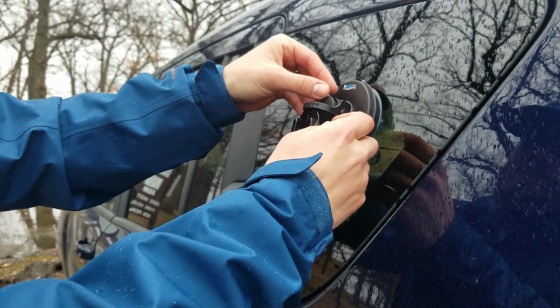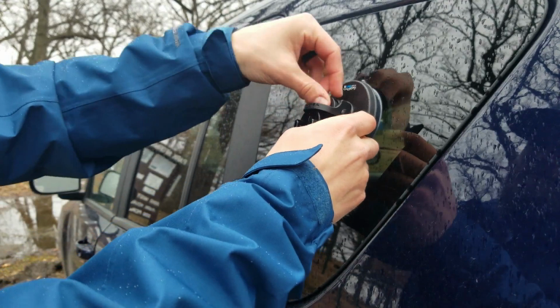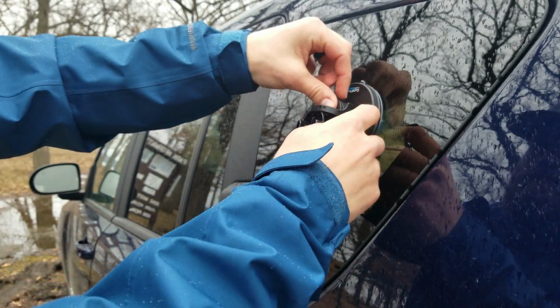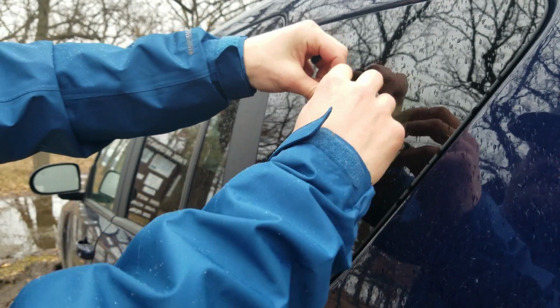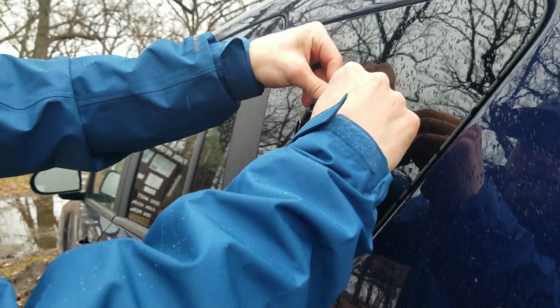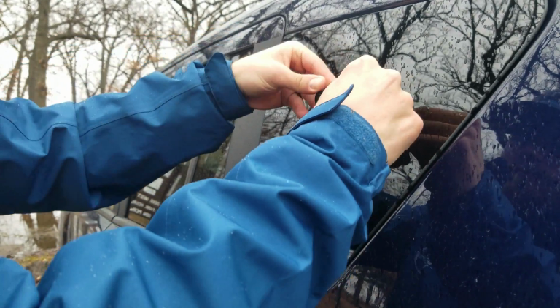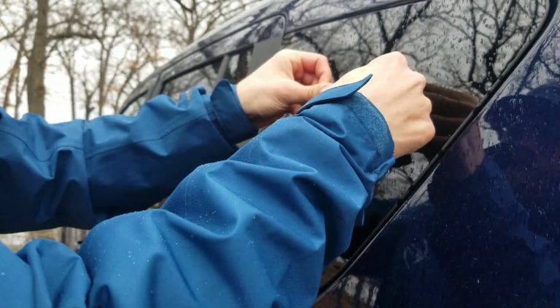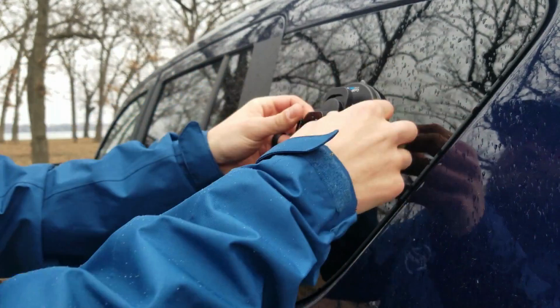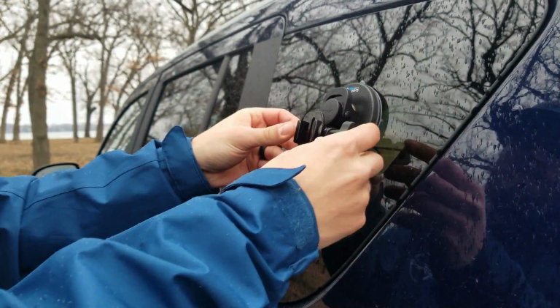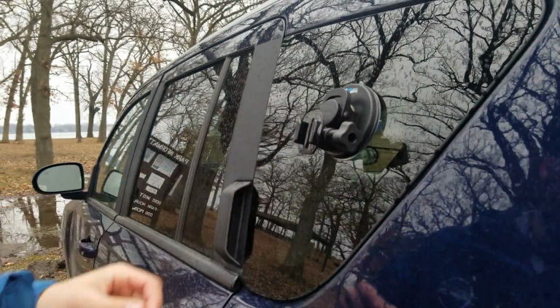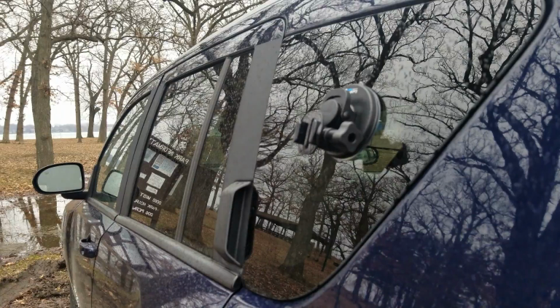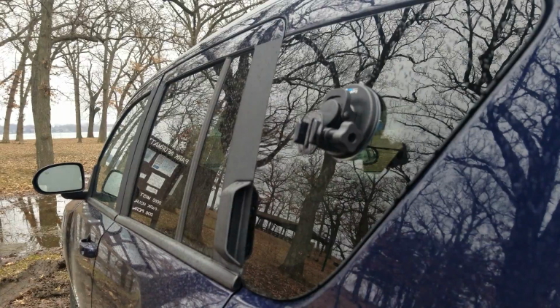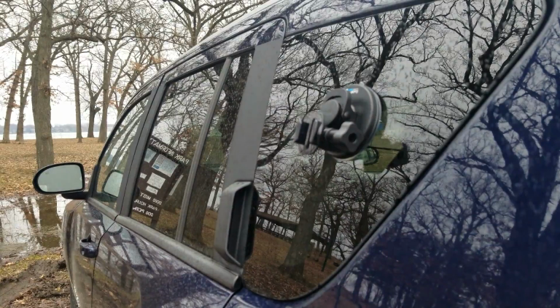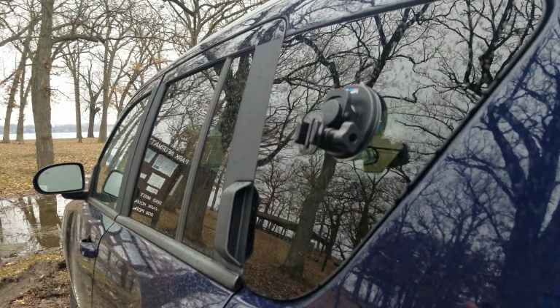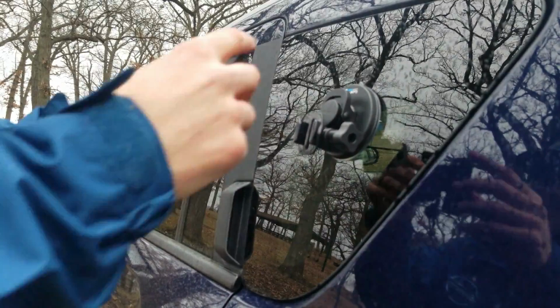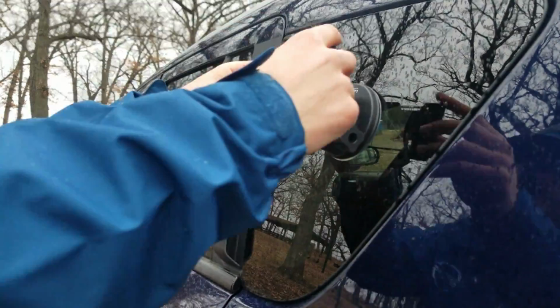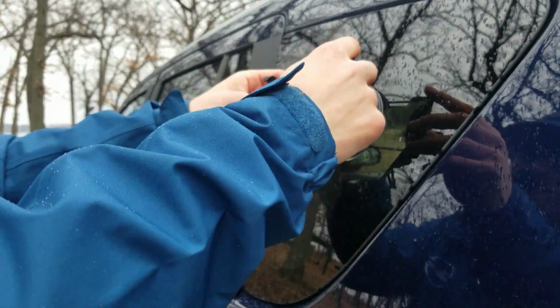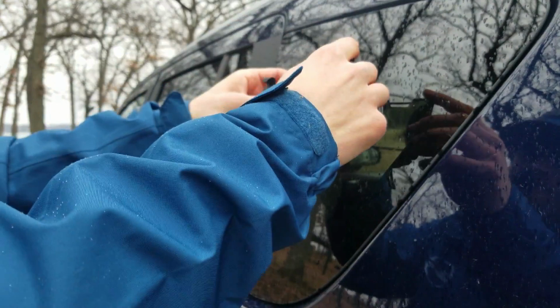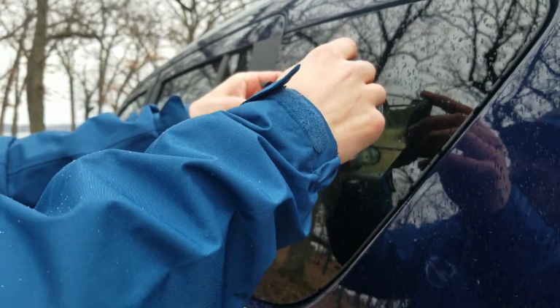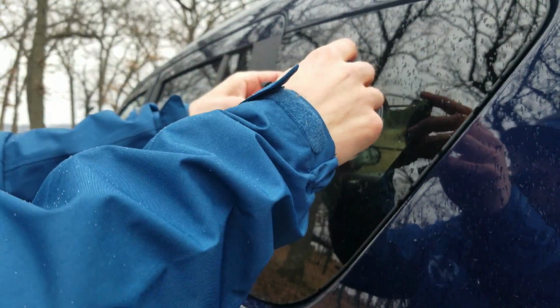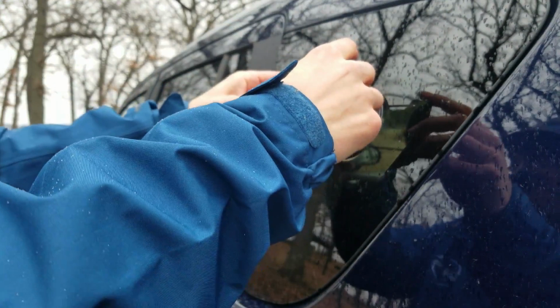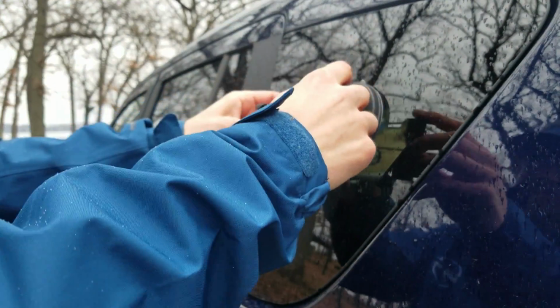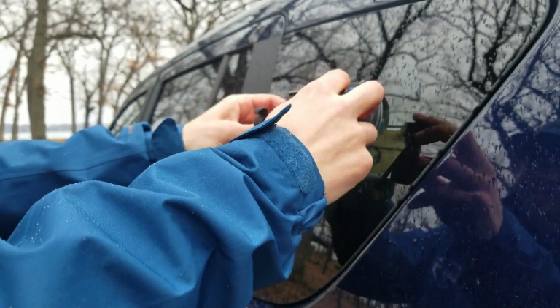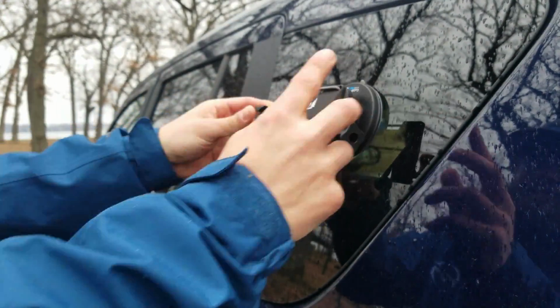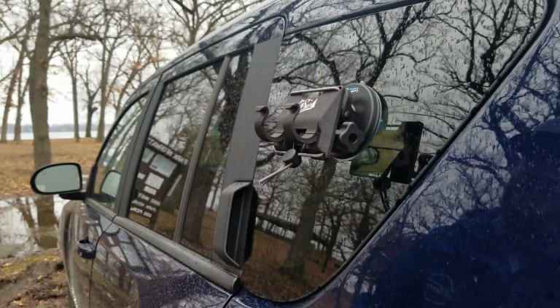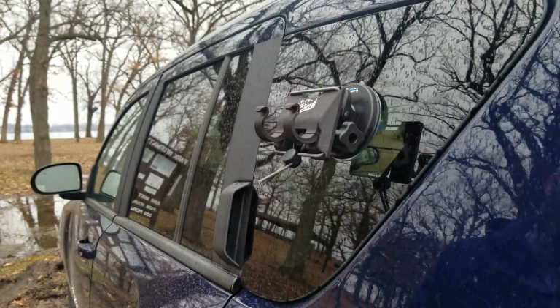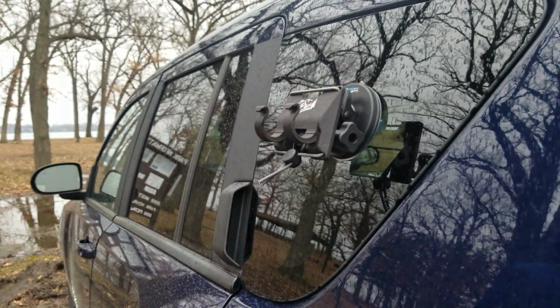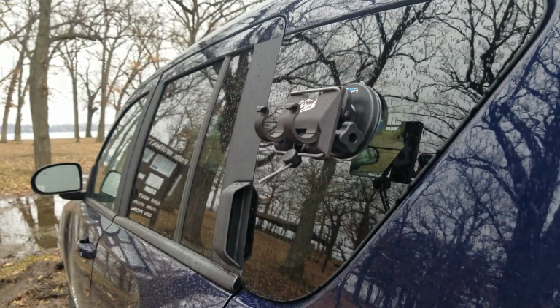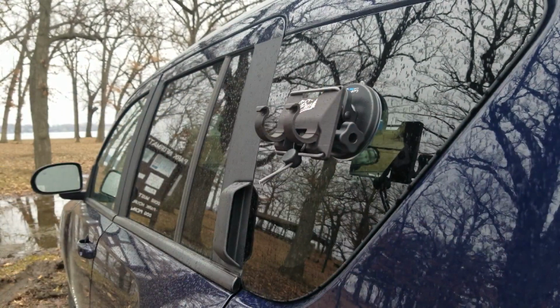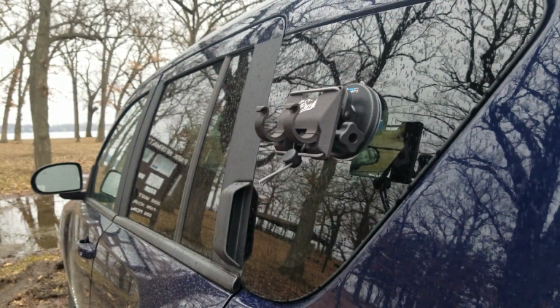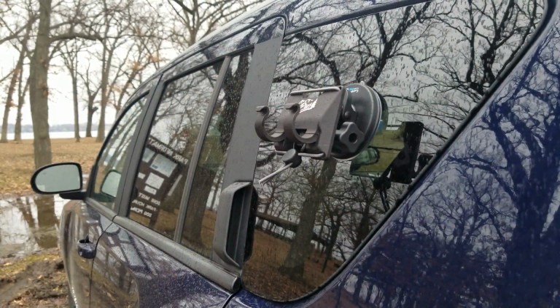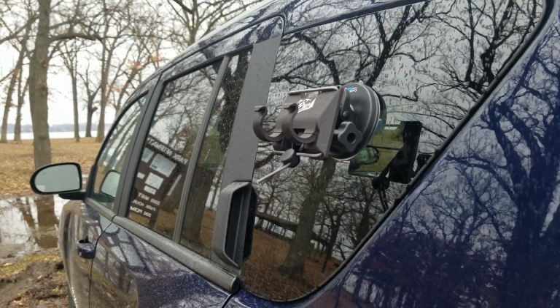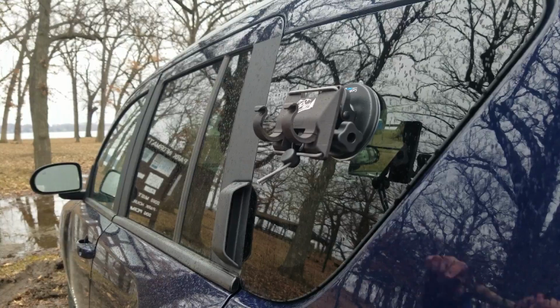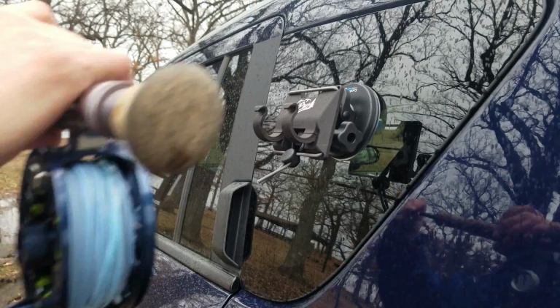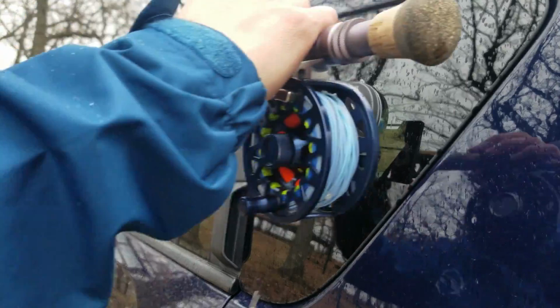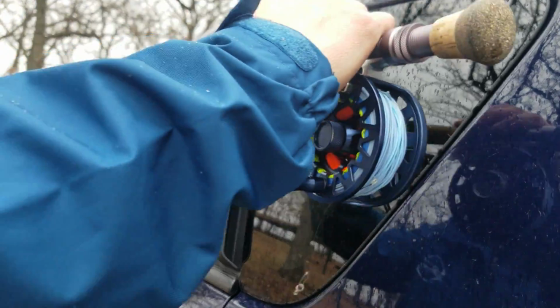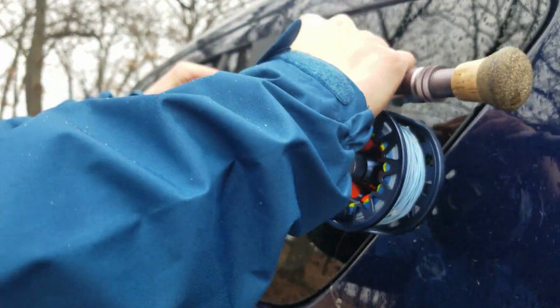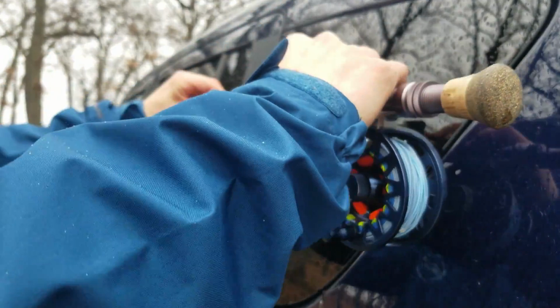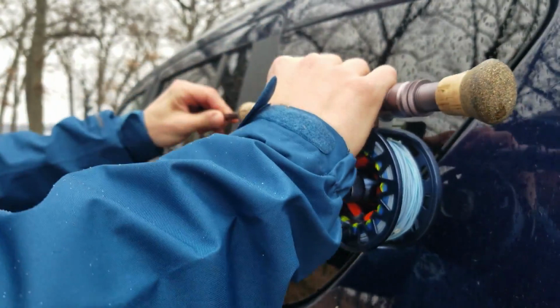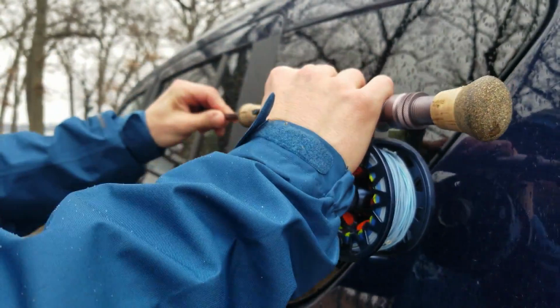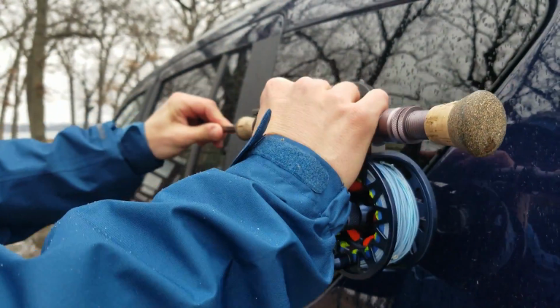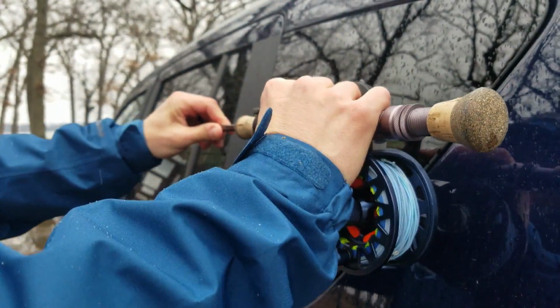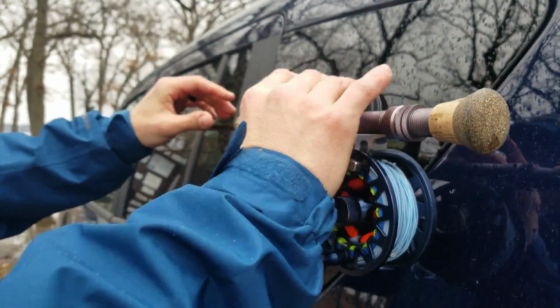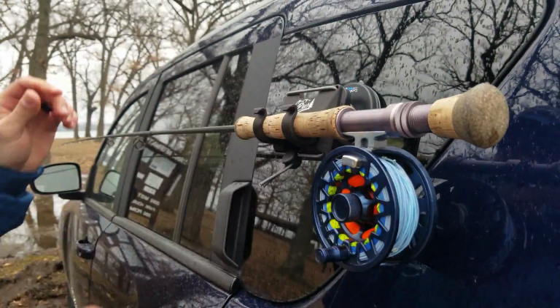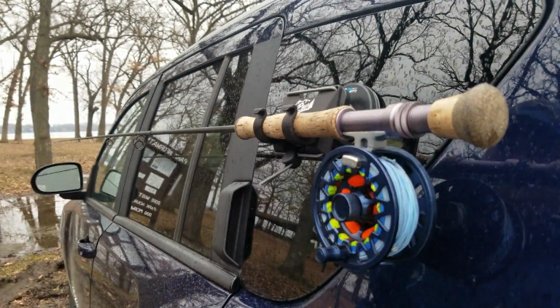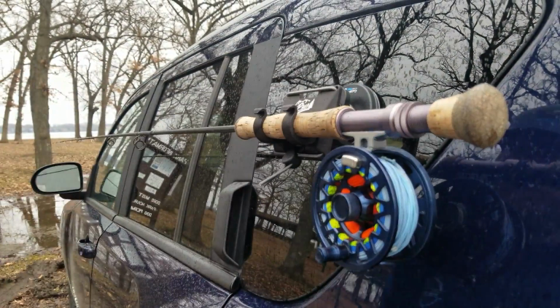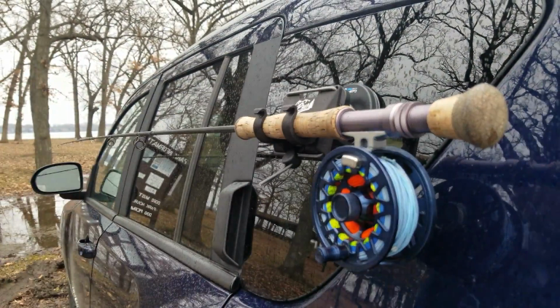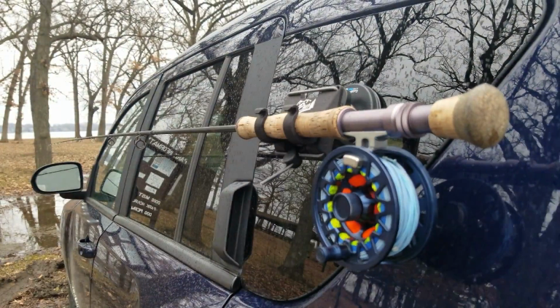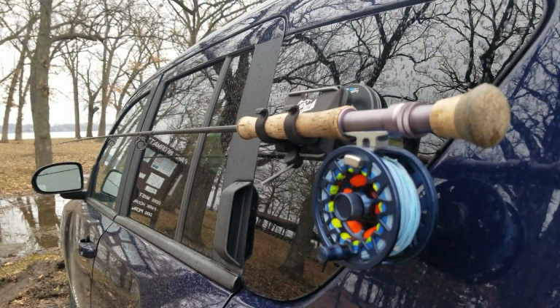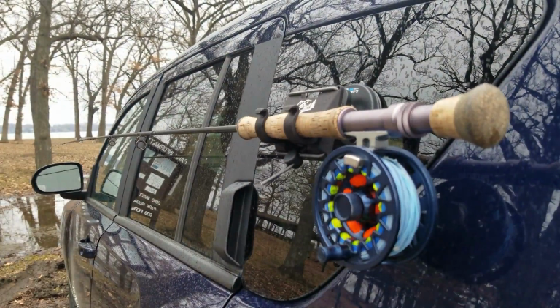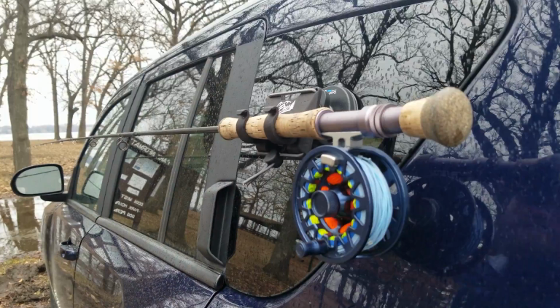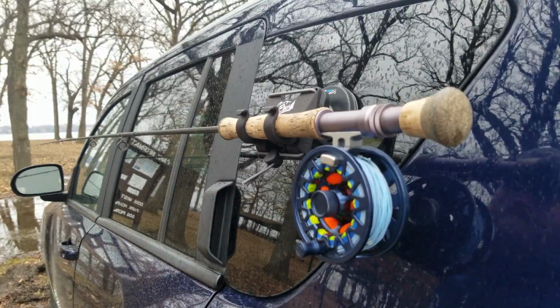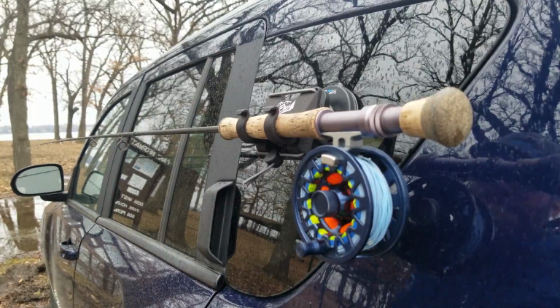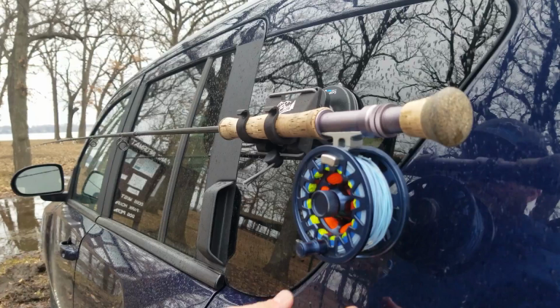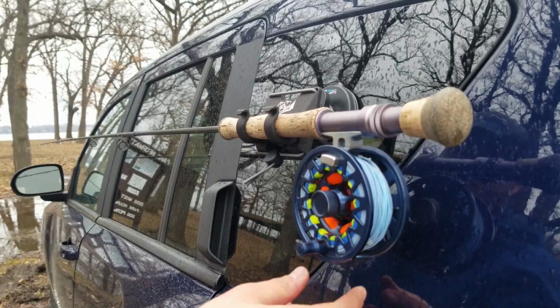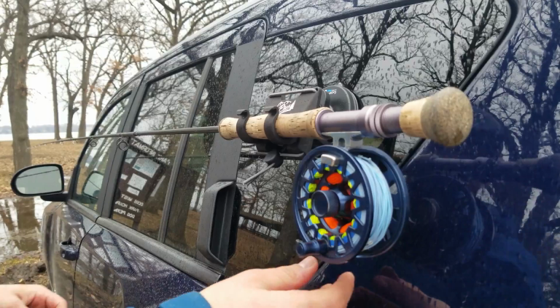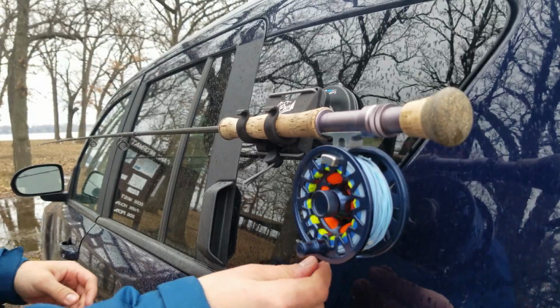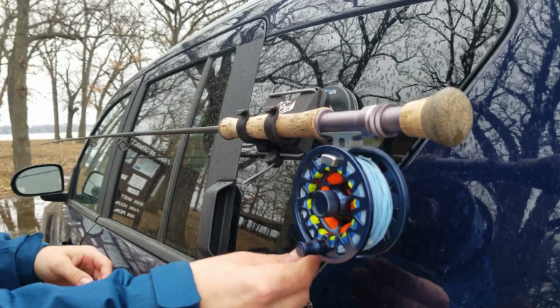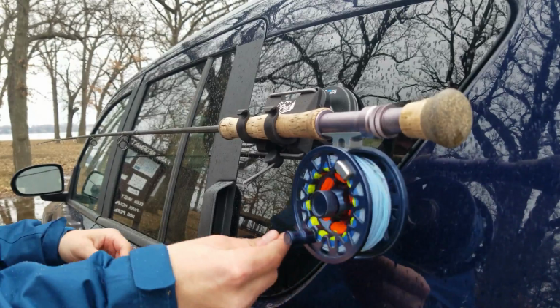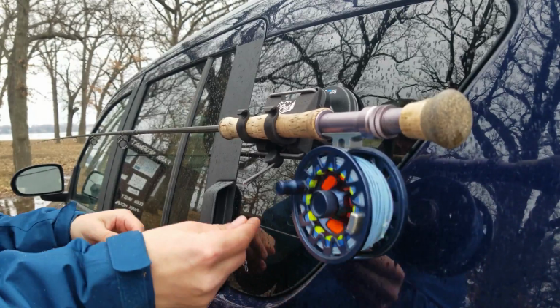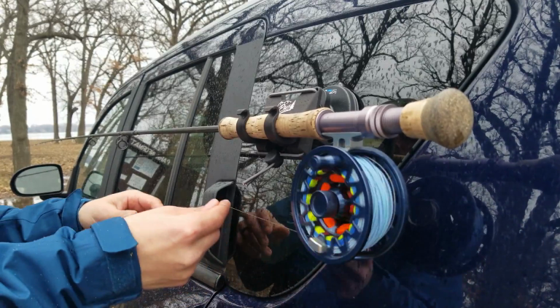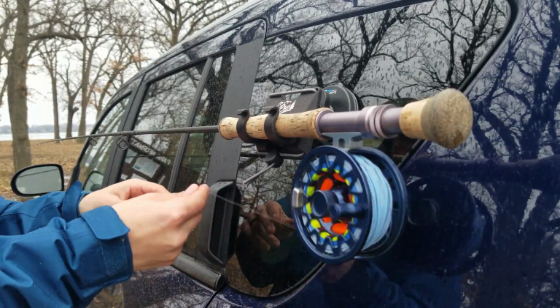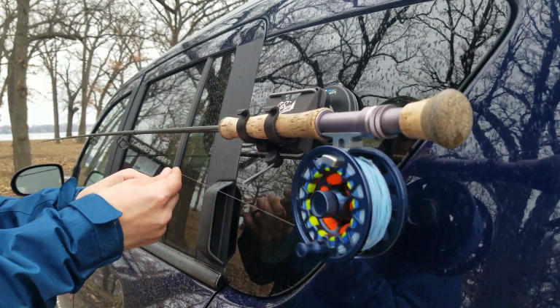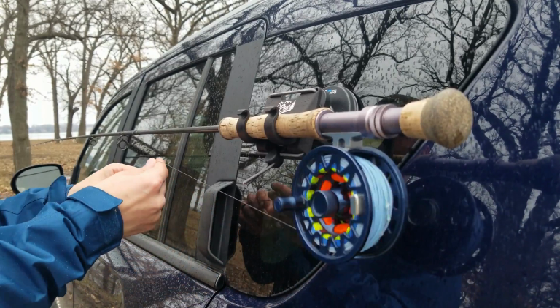Another great option for this is when you're rigging up your rod. Simply attach the rod holder to the suction cup mount and stick it to the side of your car.